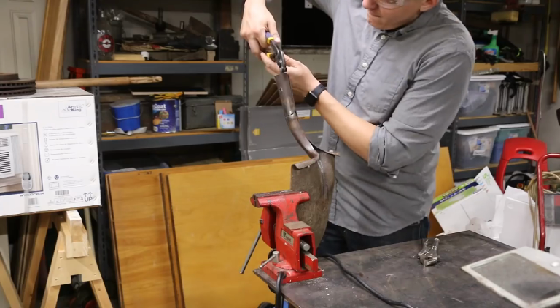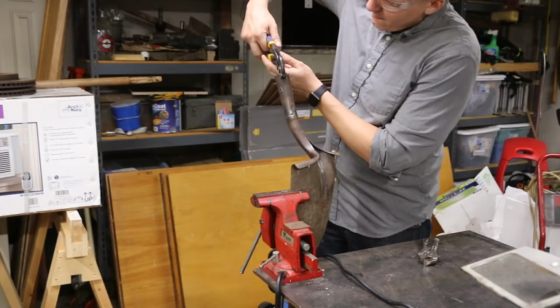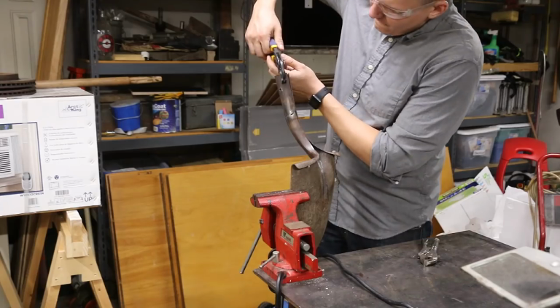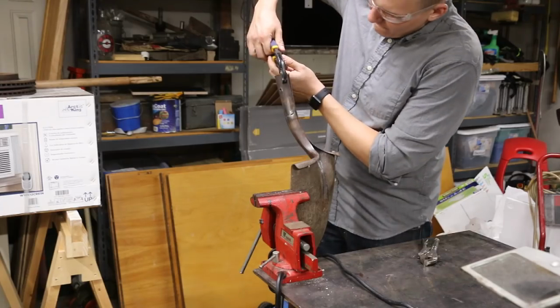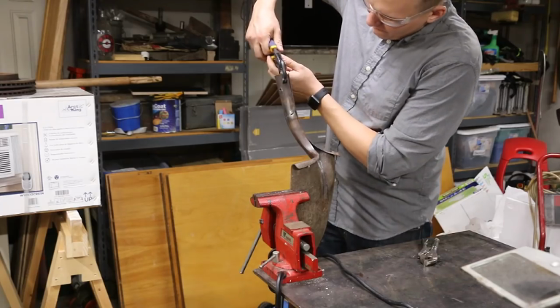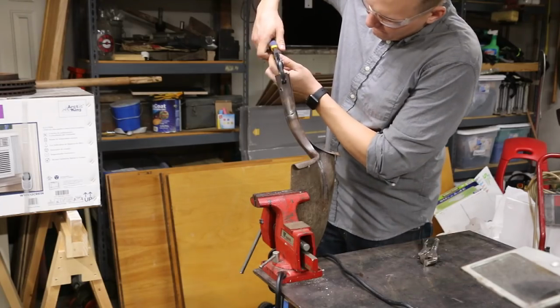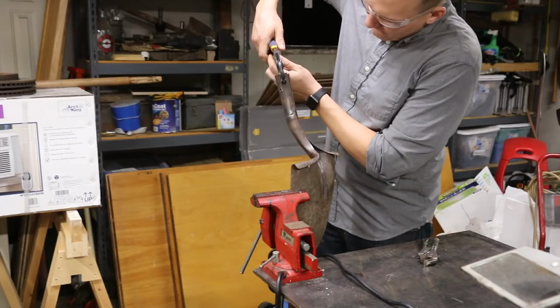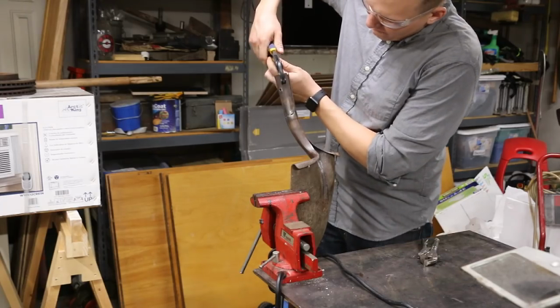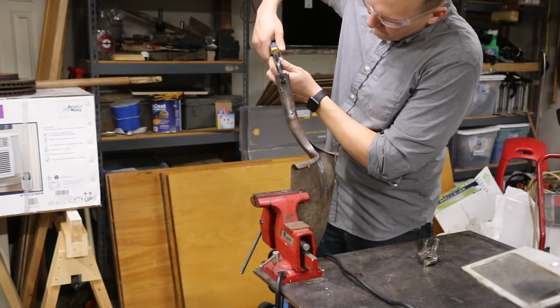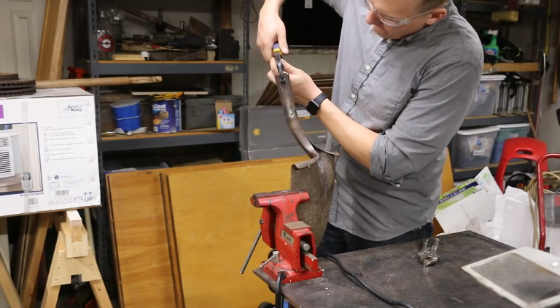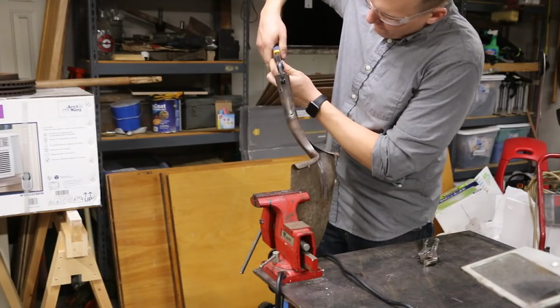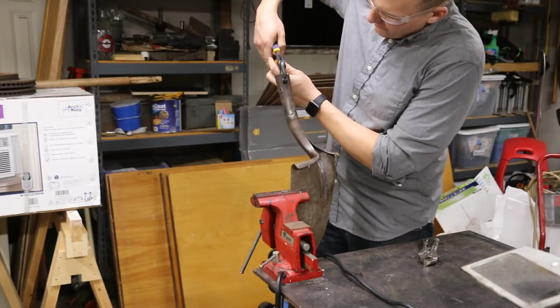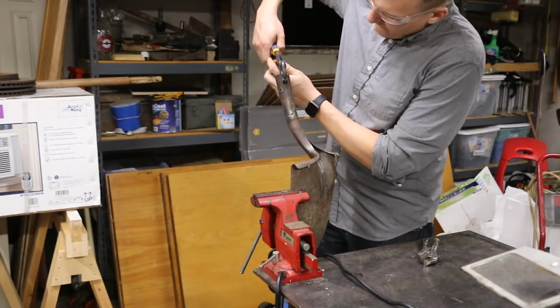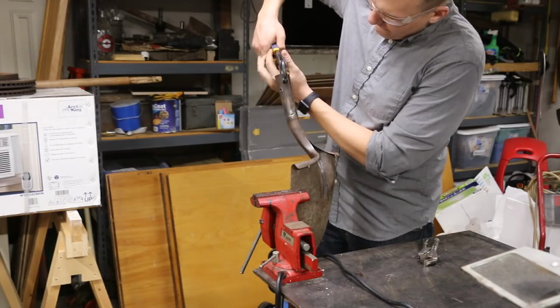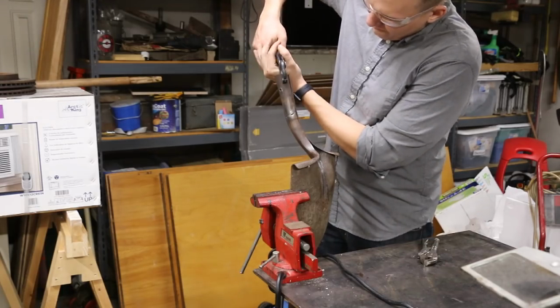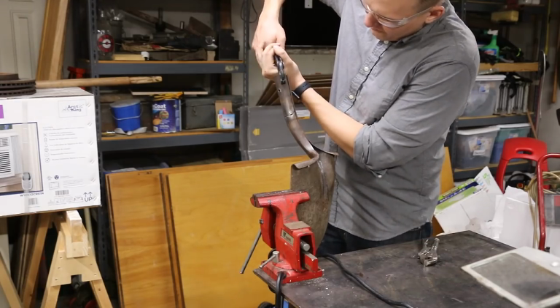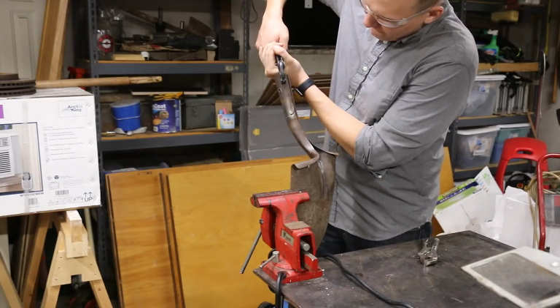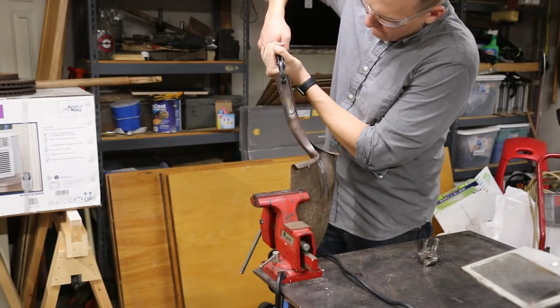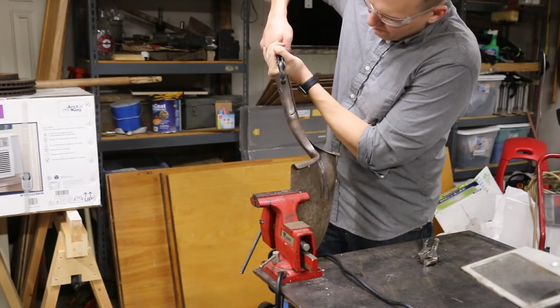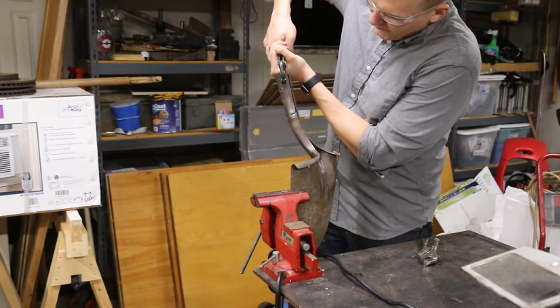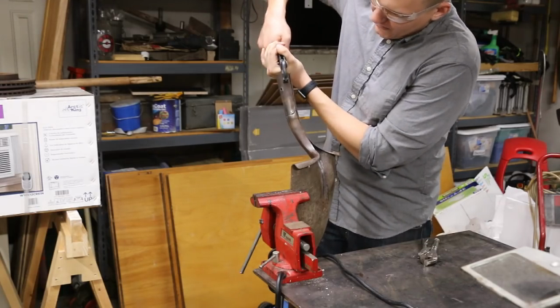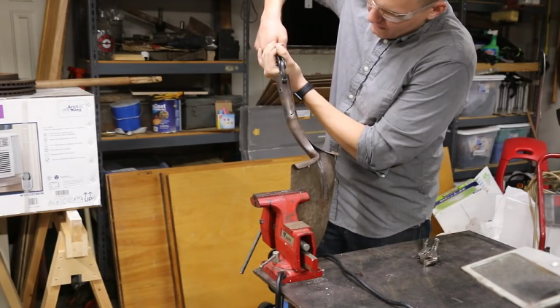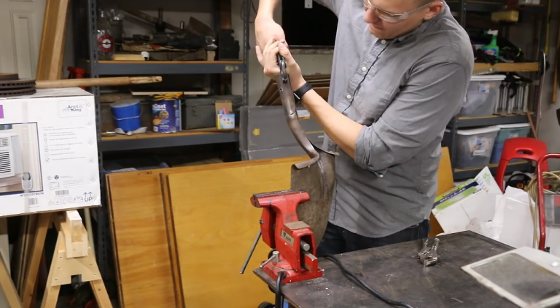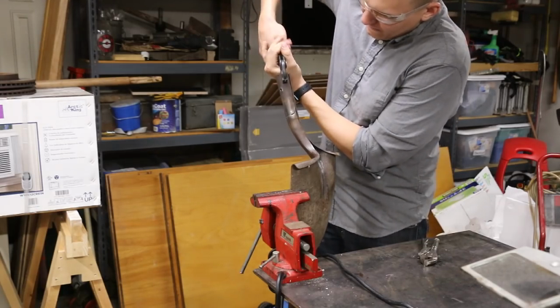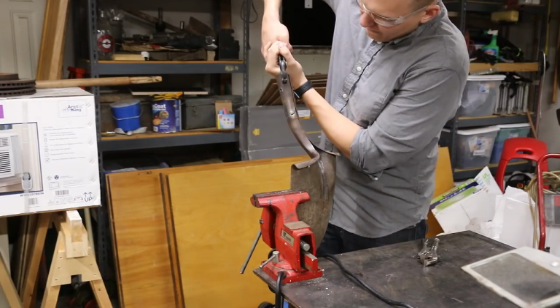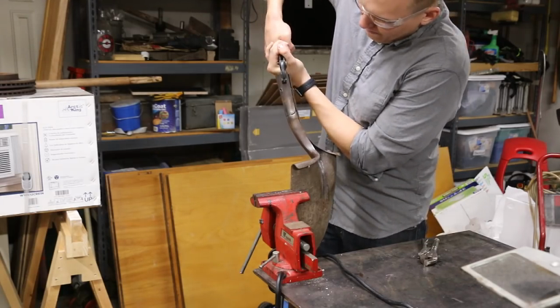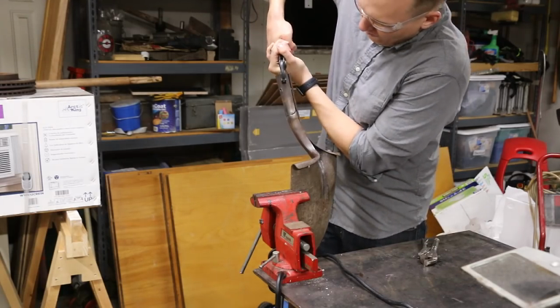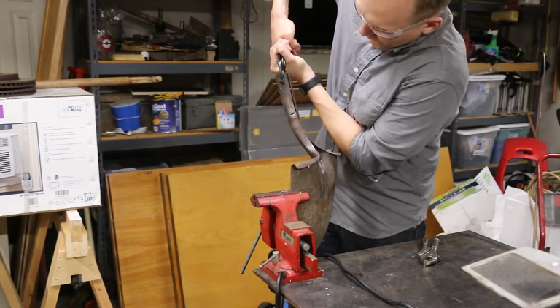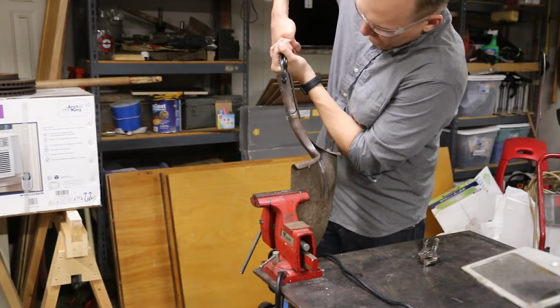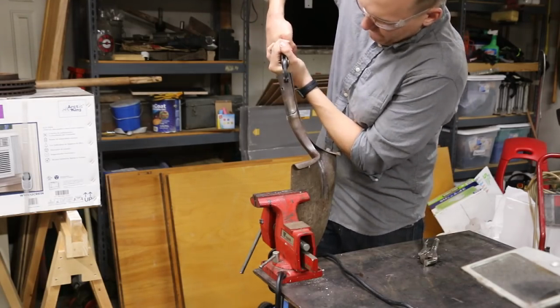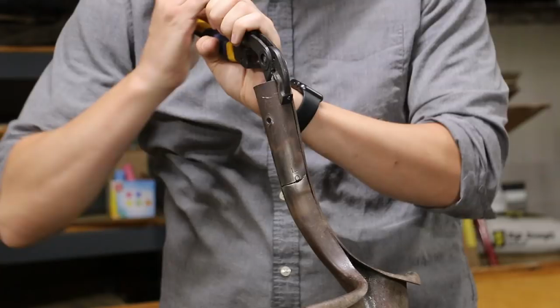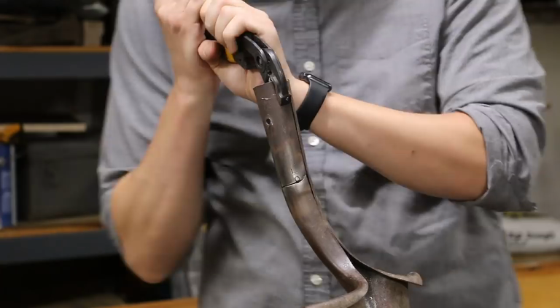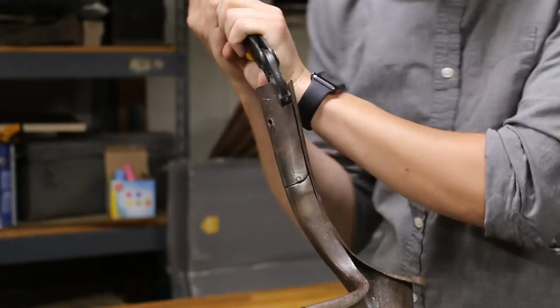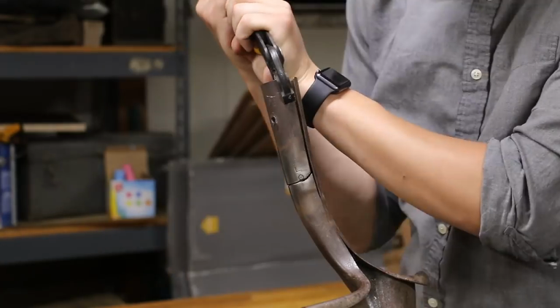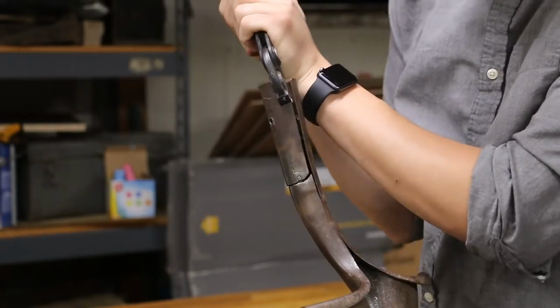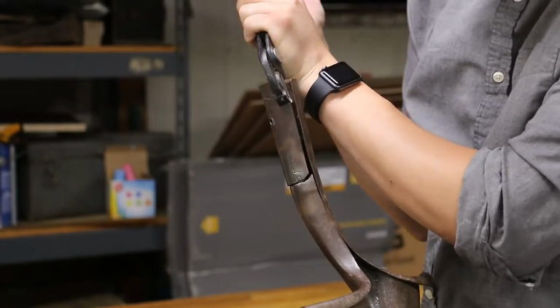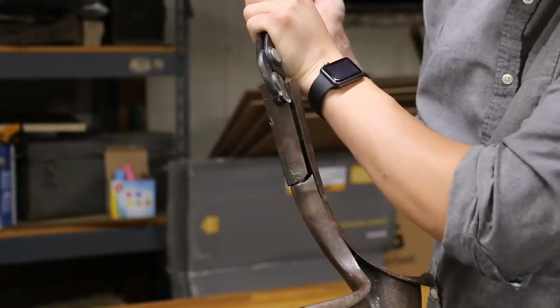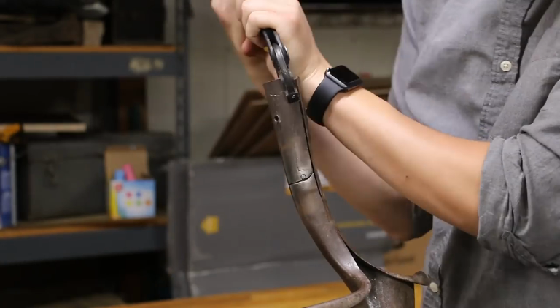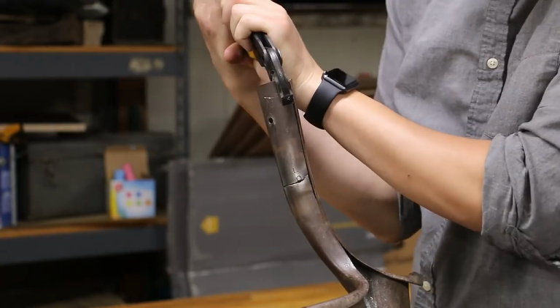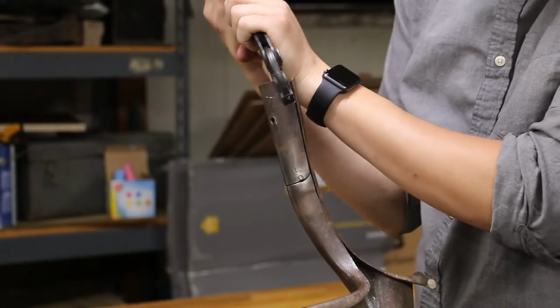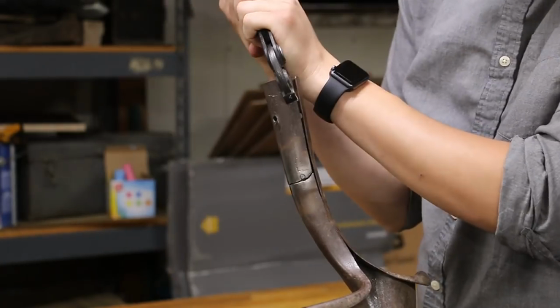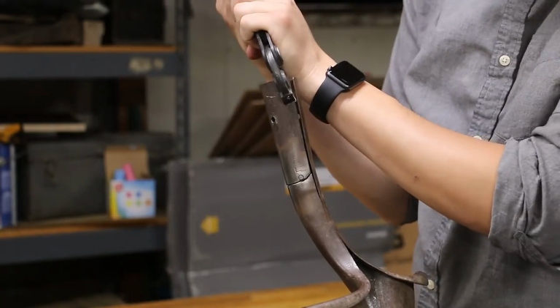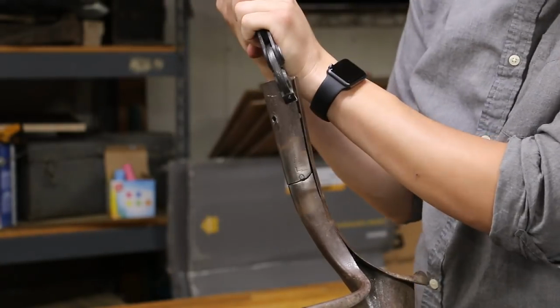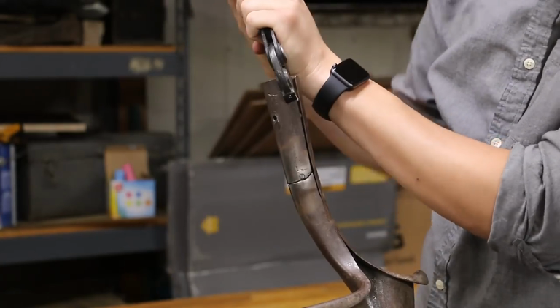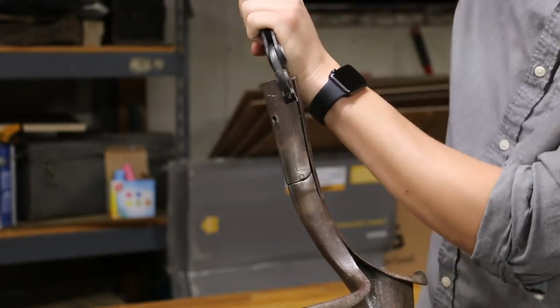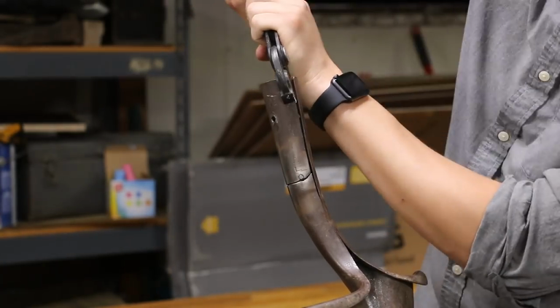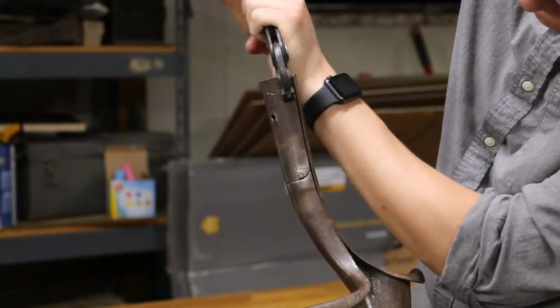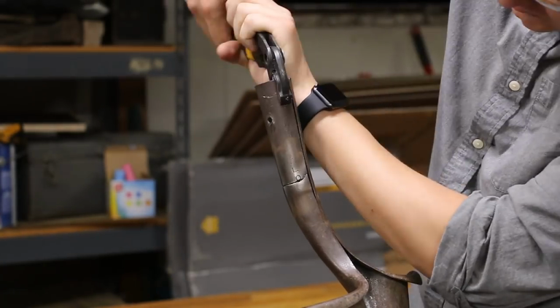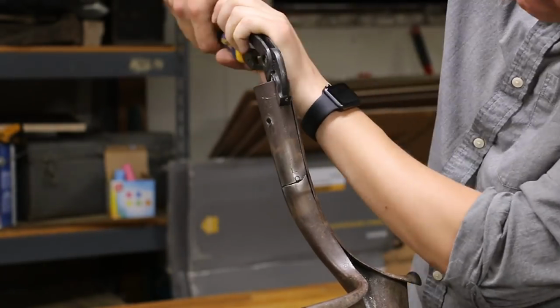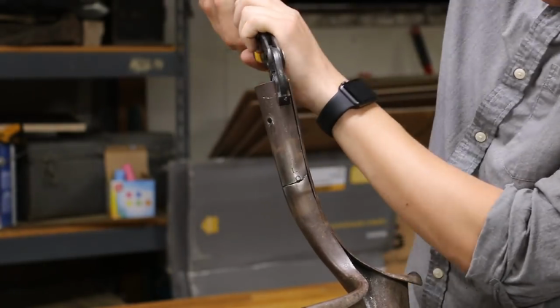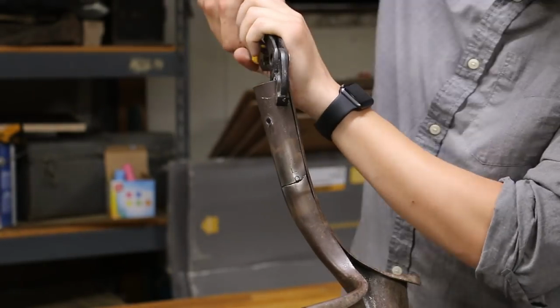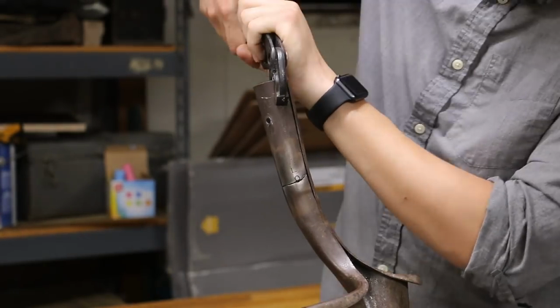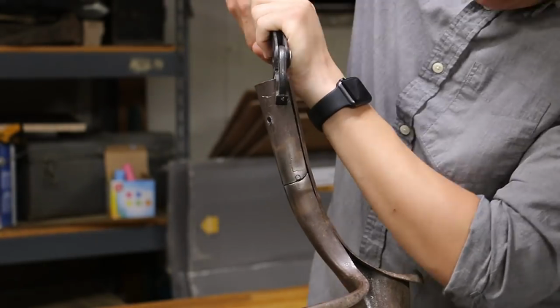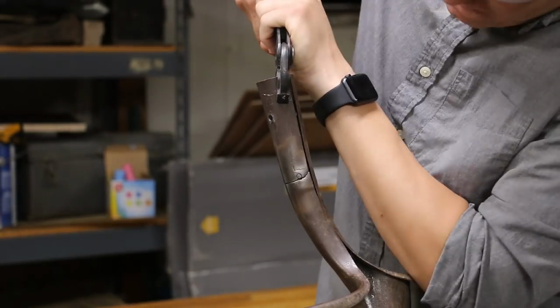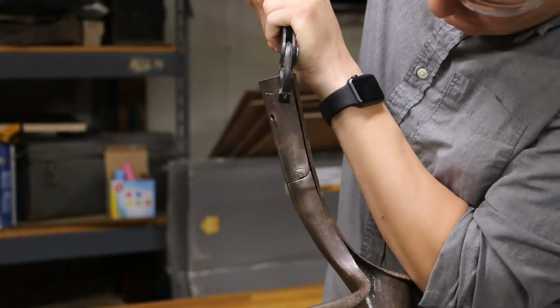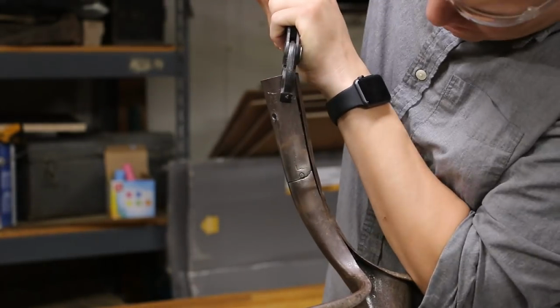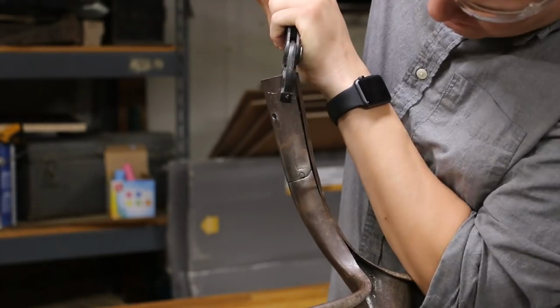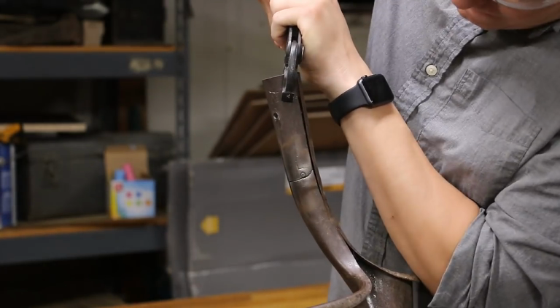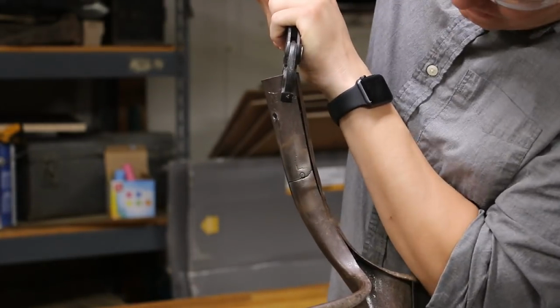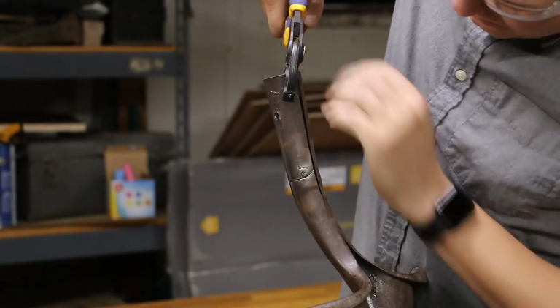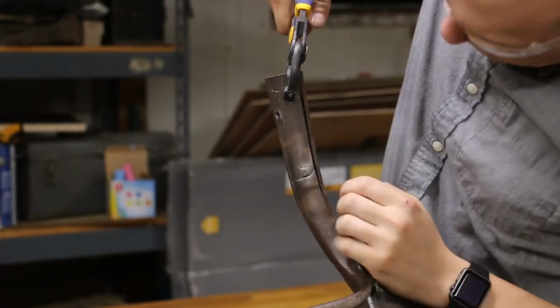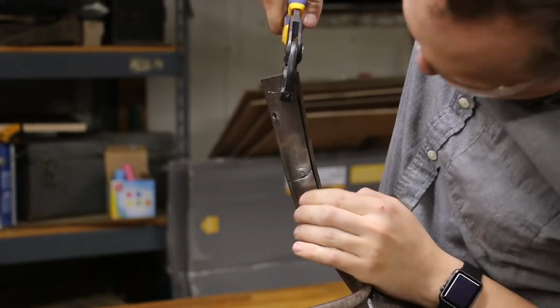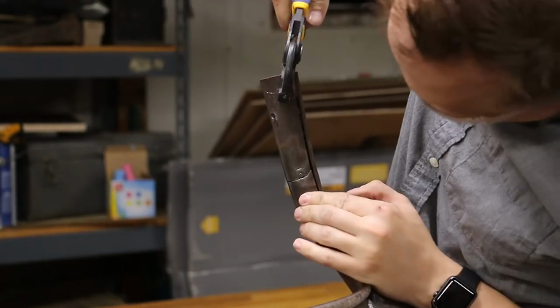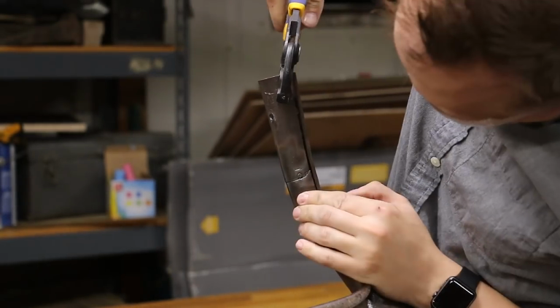And now with the shovel head clamped in a bench vise, we can try to close up the gap between the two sides of the rip.